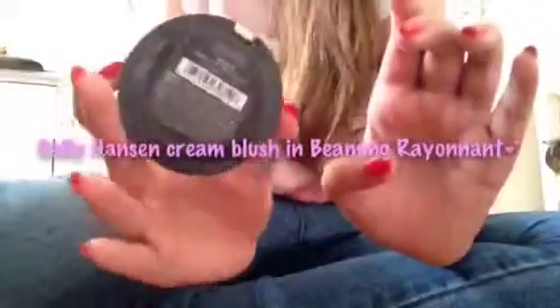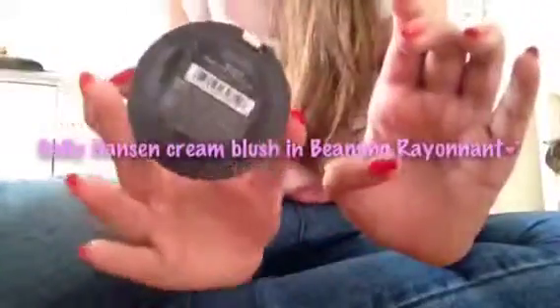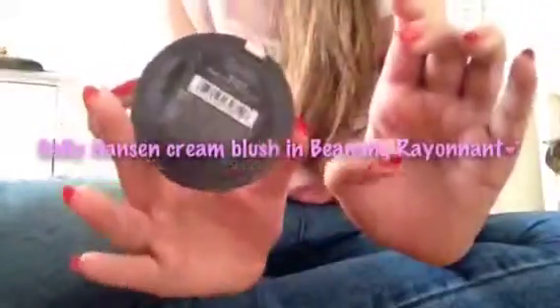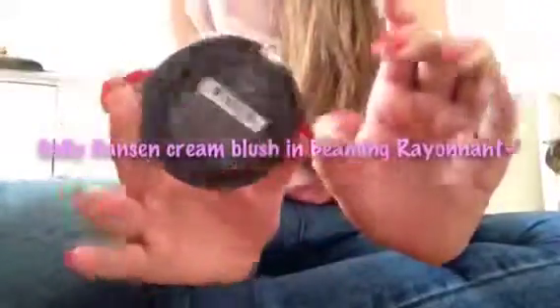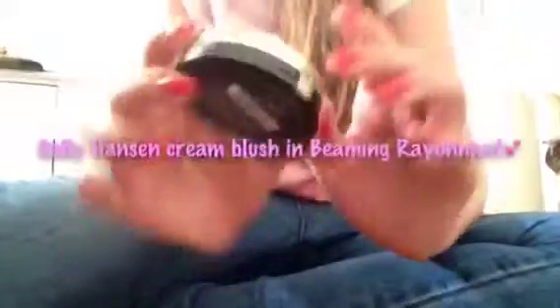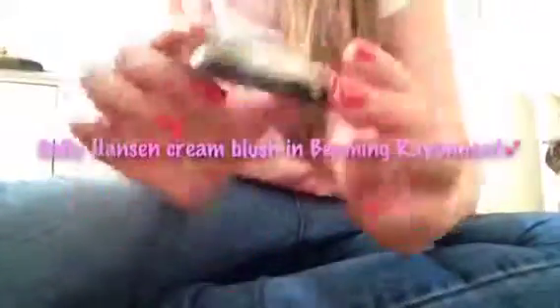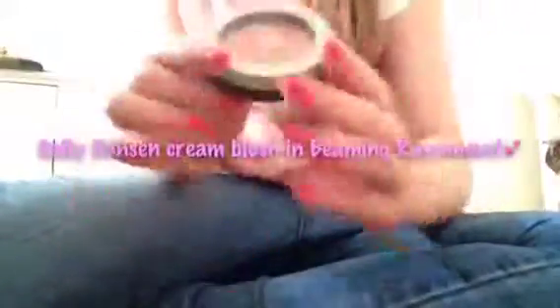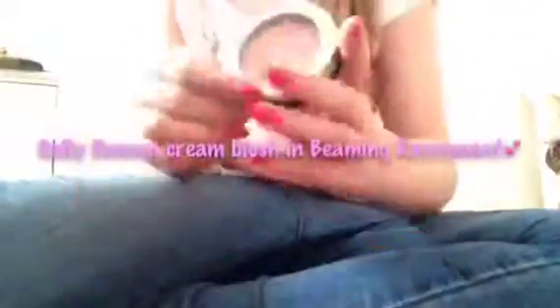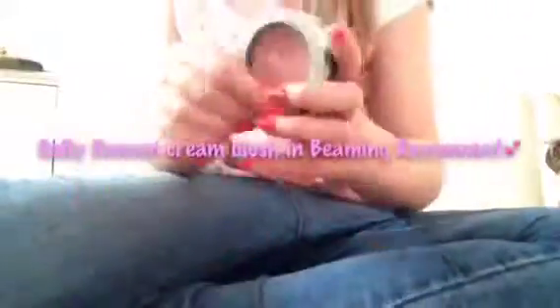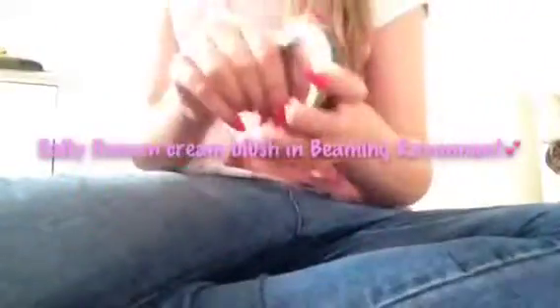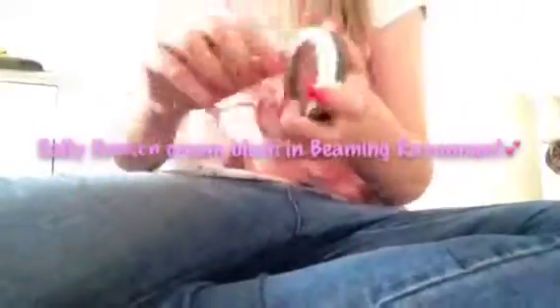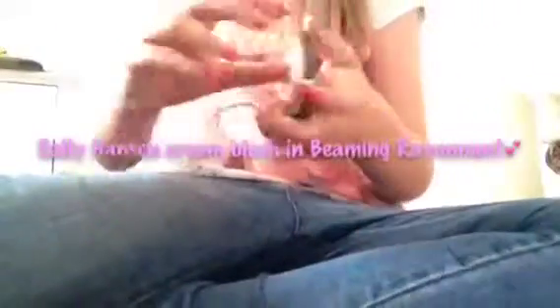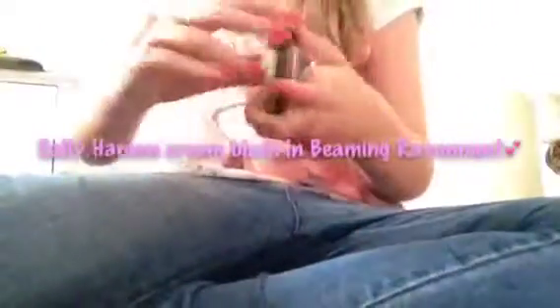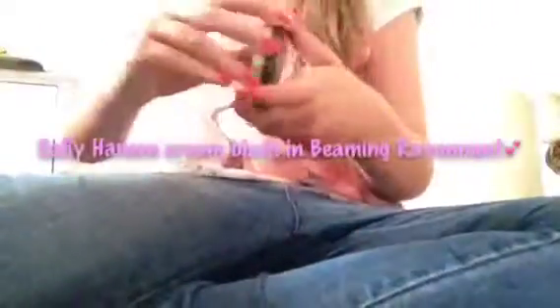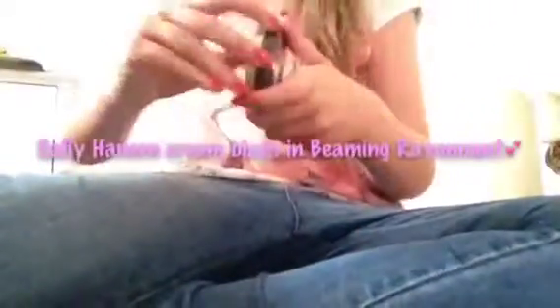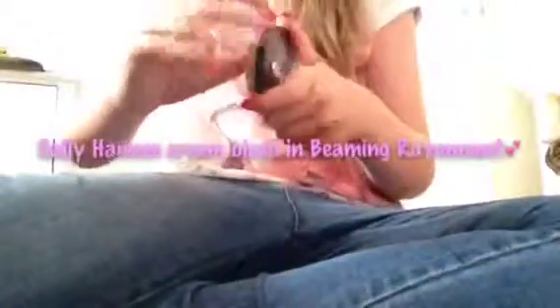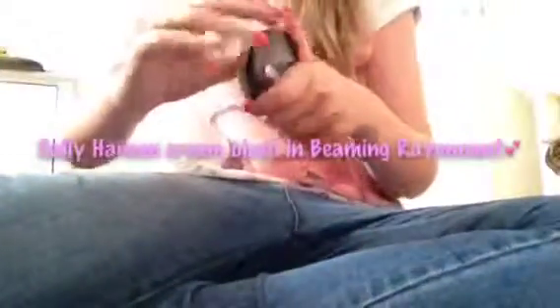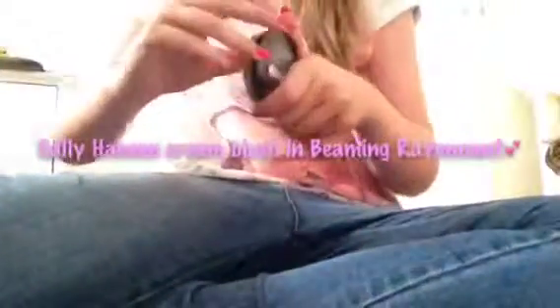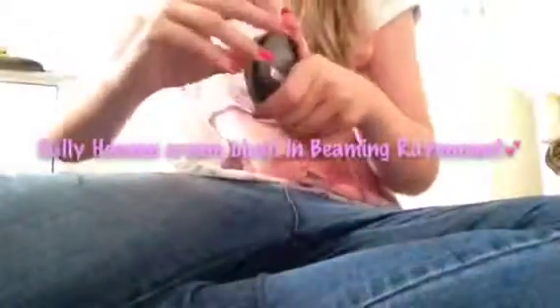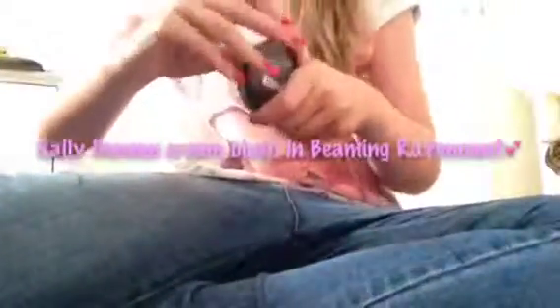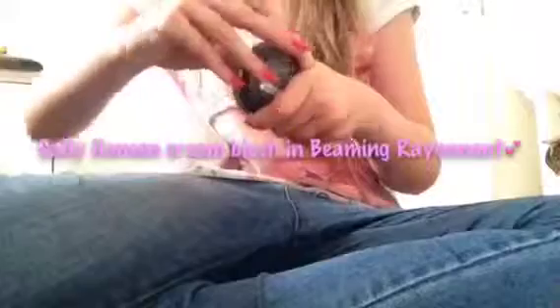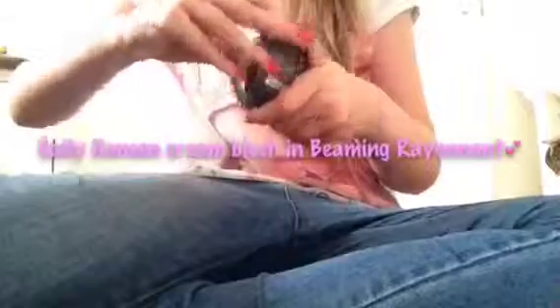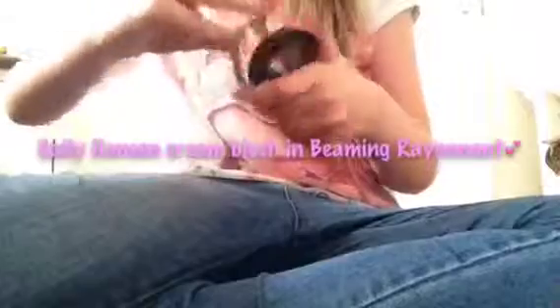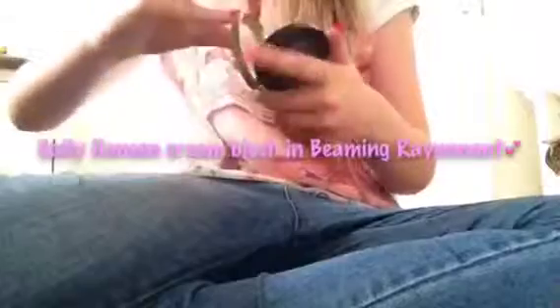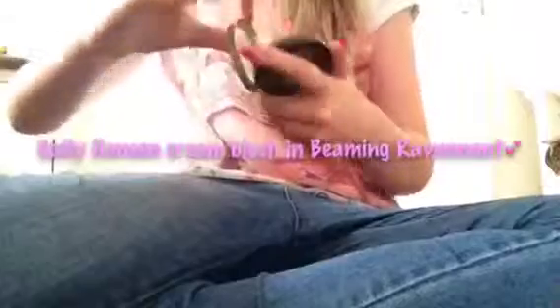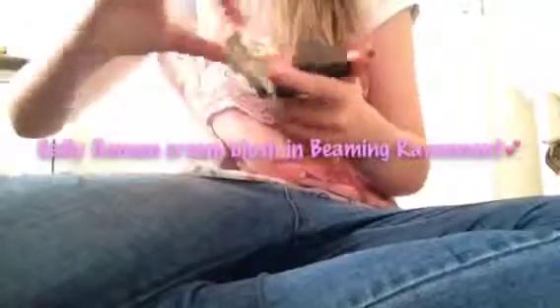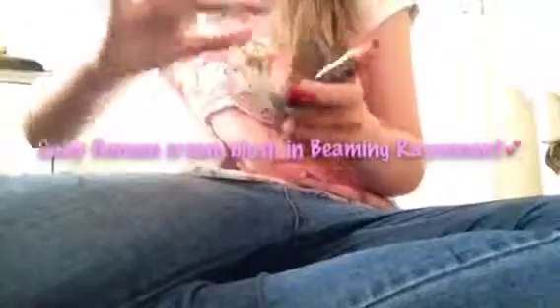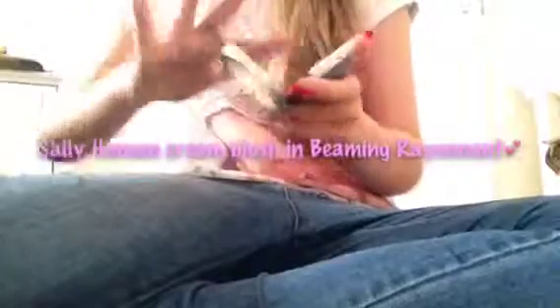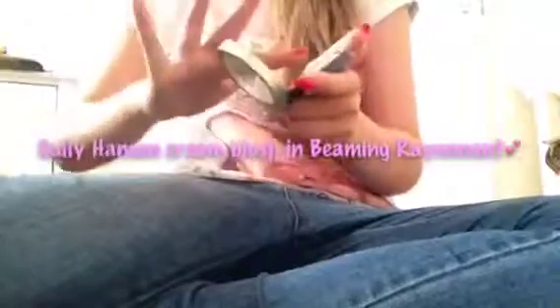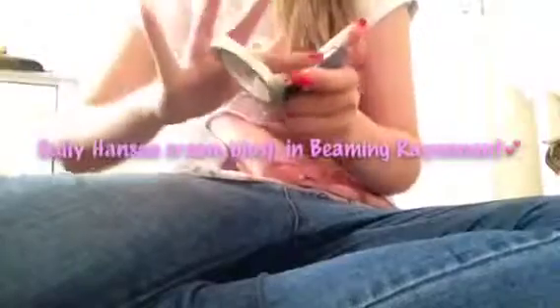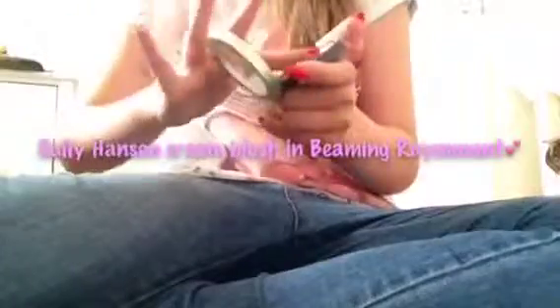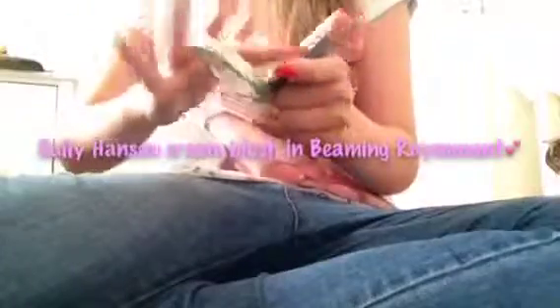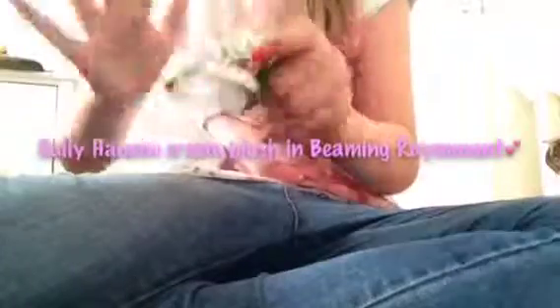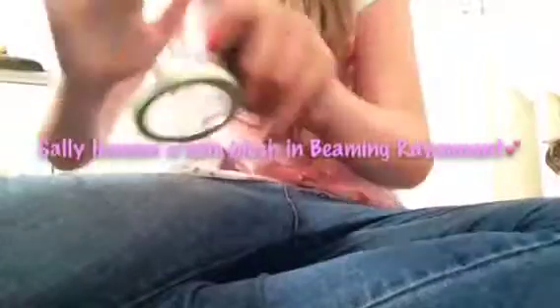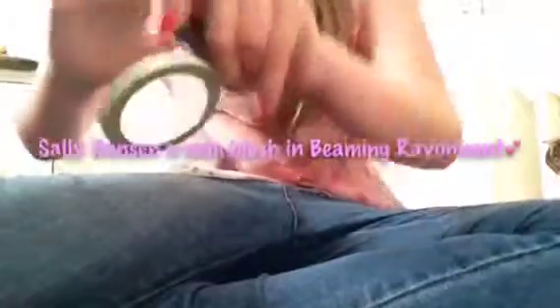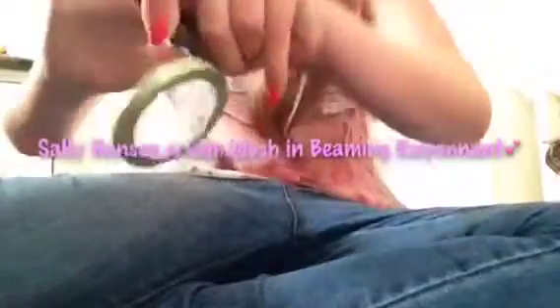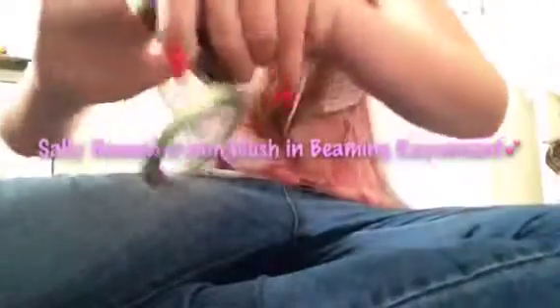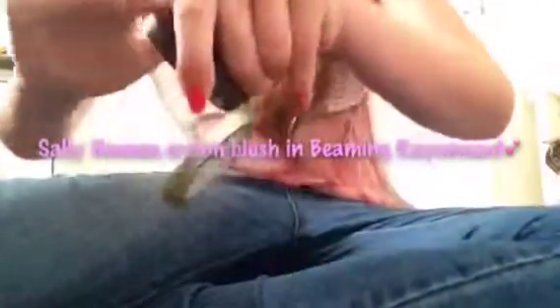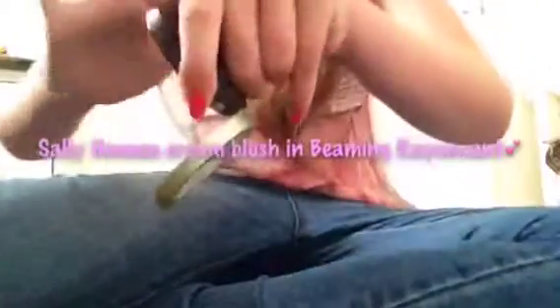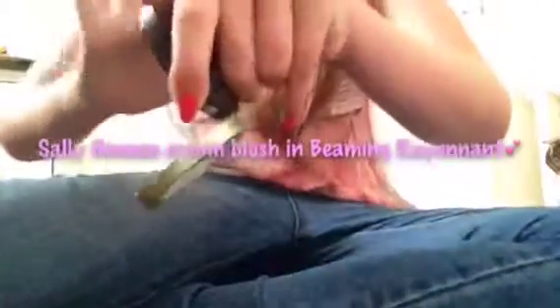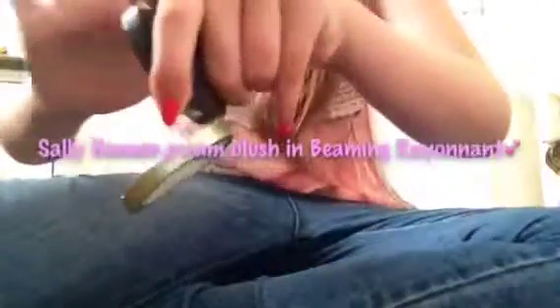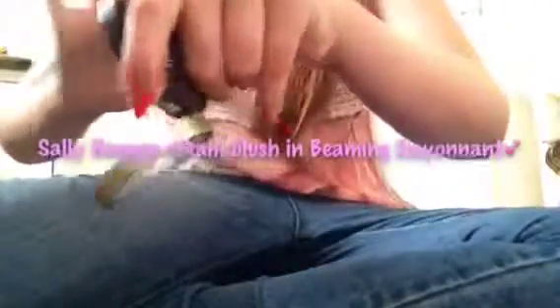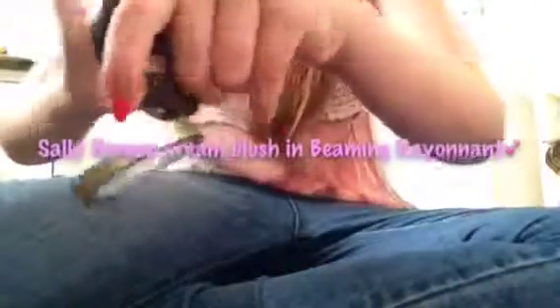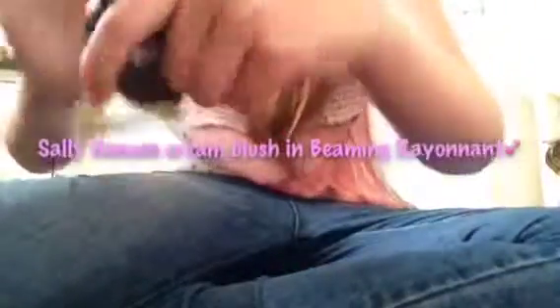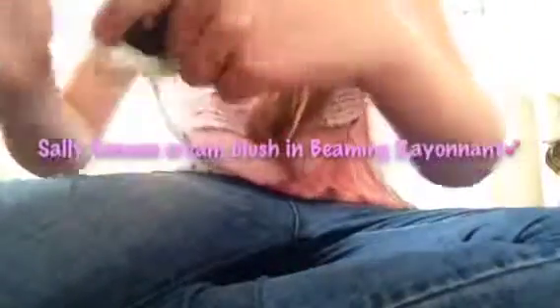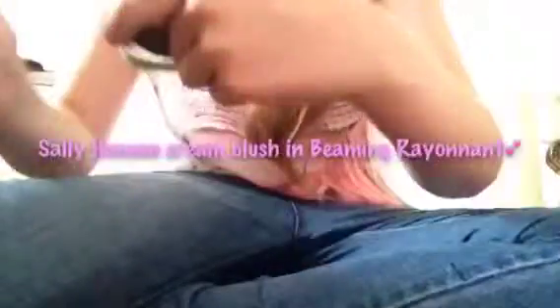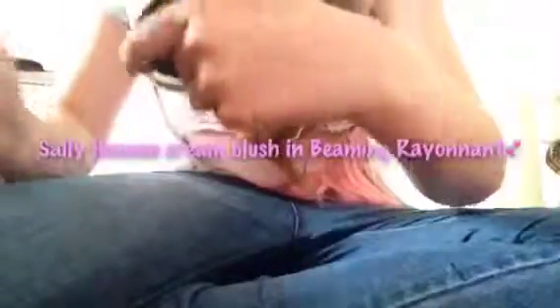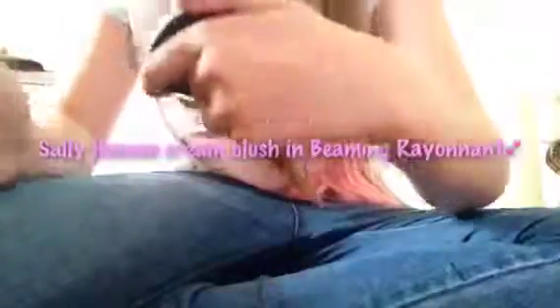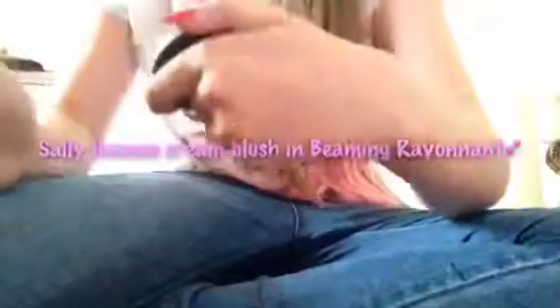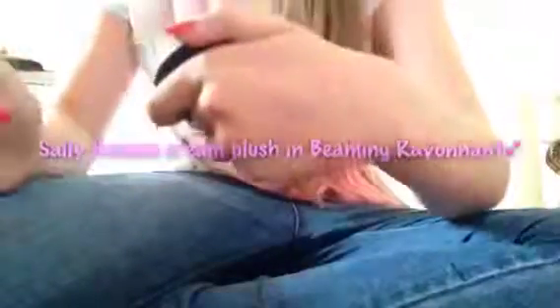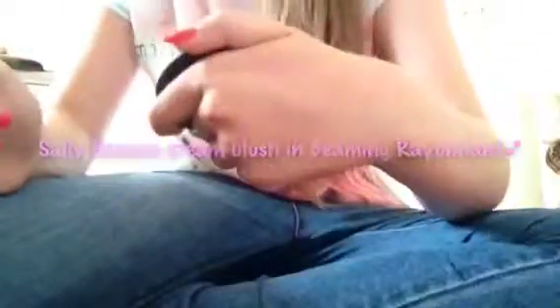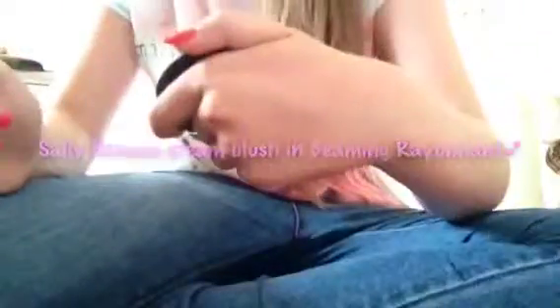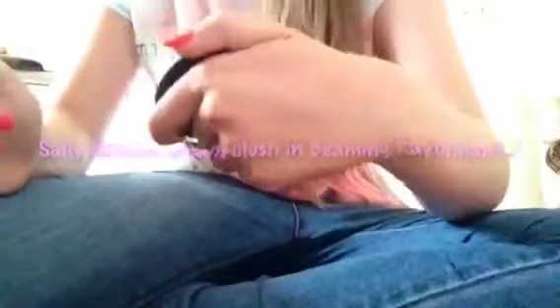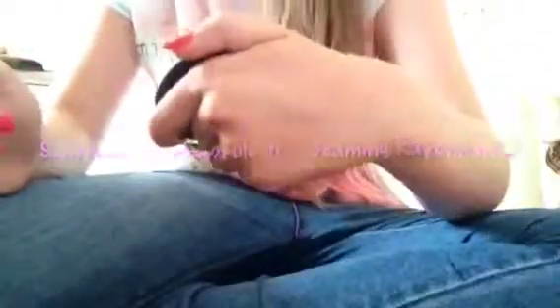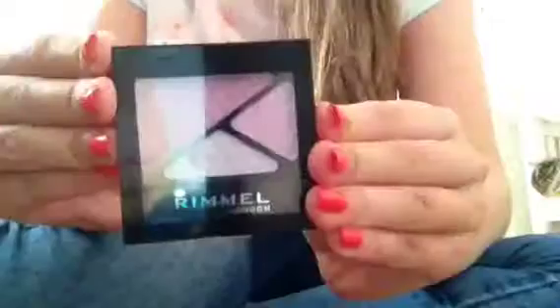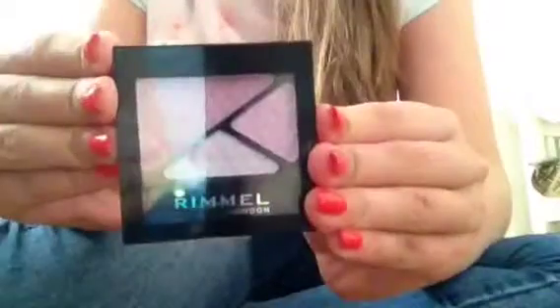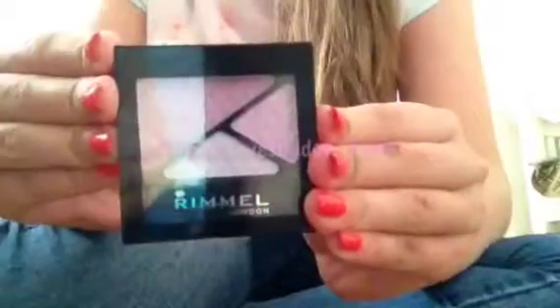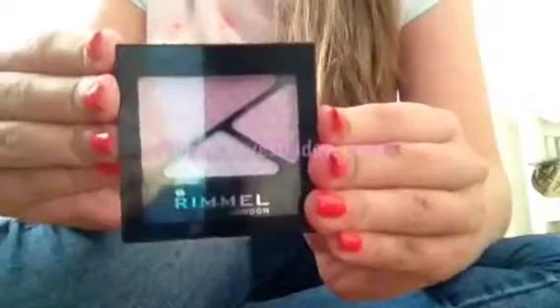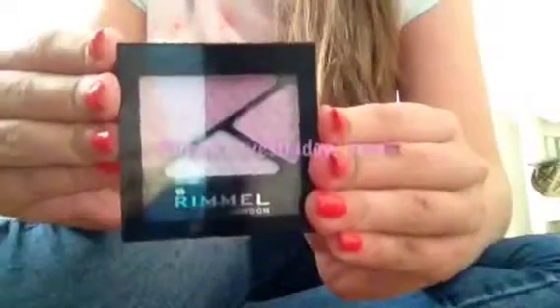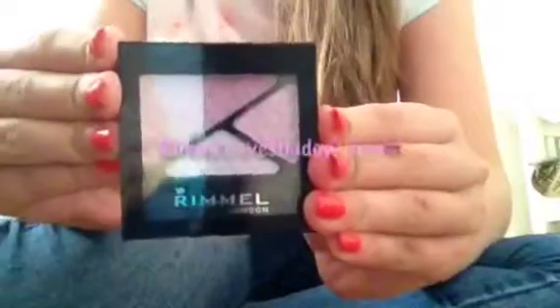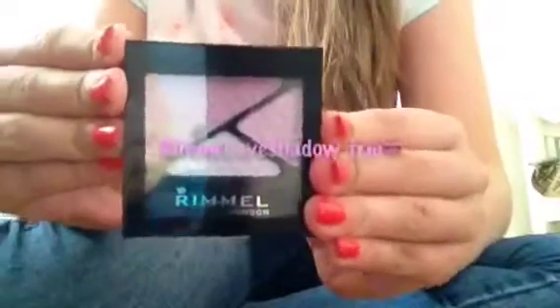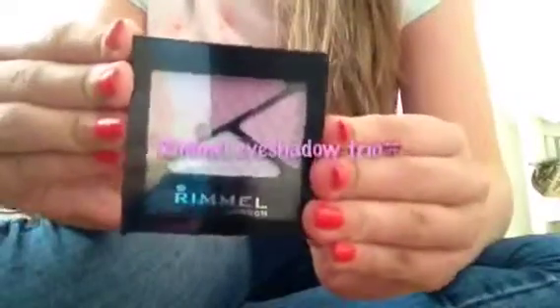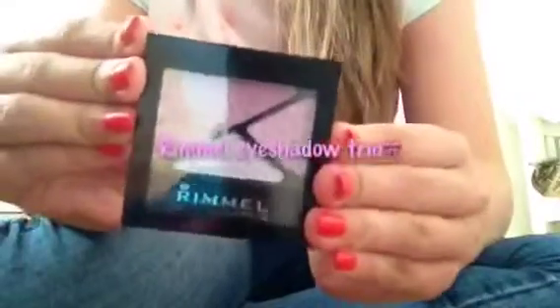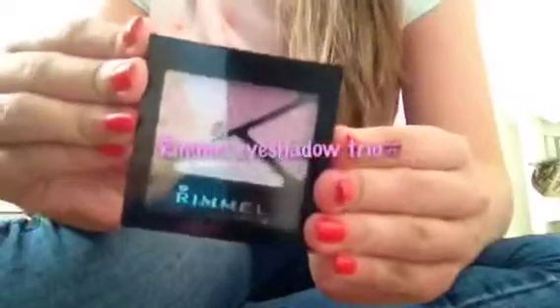I love cream blushes and this is my favourite. It's the Sally Hansen Cream Blush in Beaming Rain — it's a lovely colour and it goes on so well.